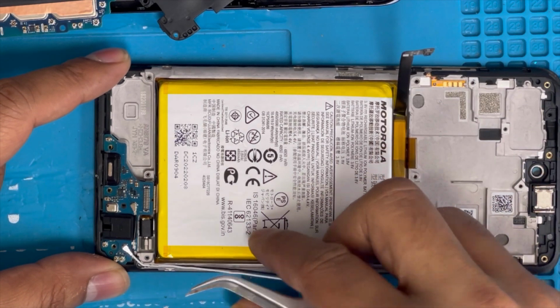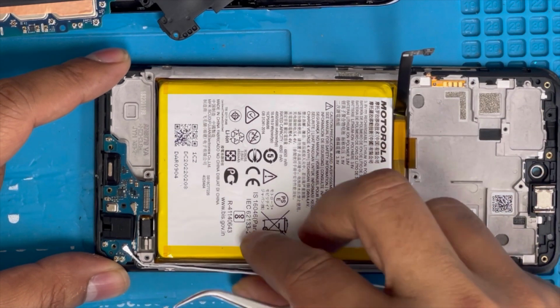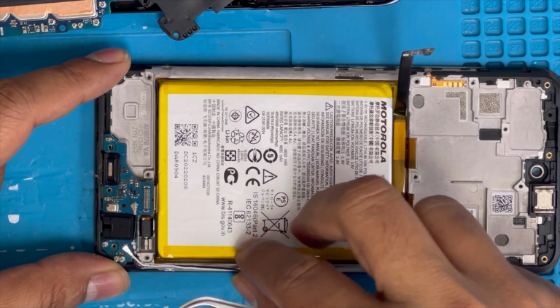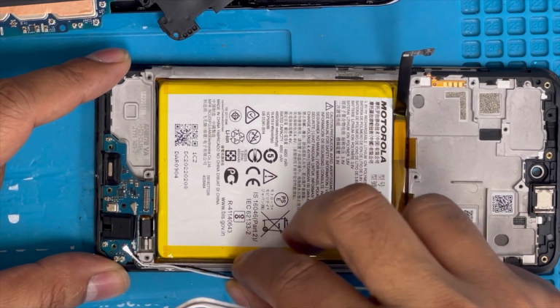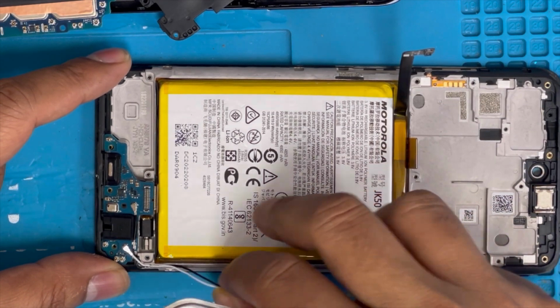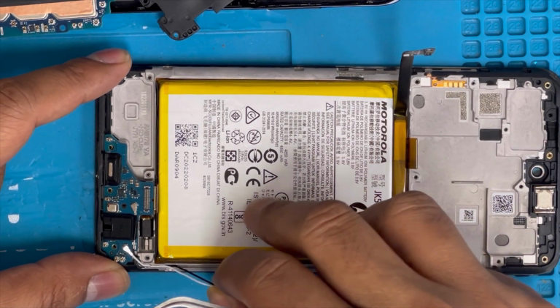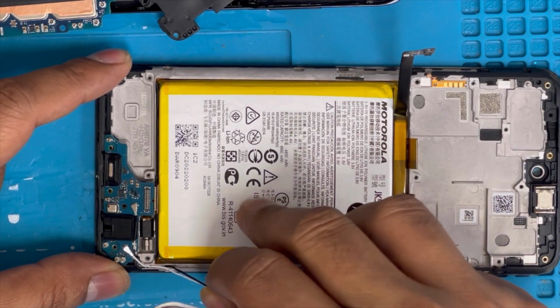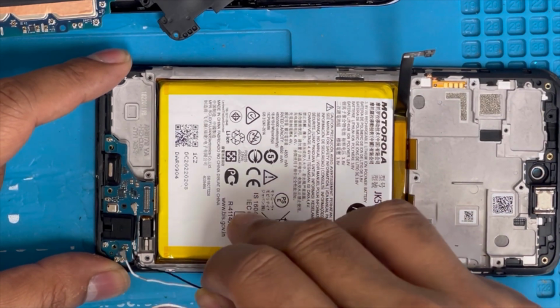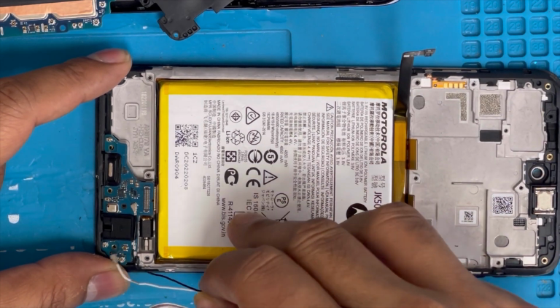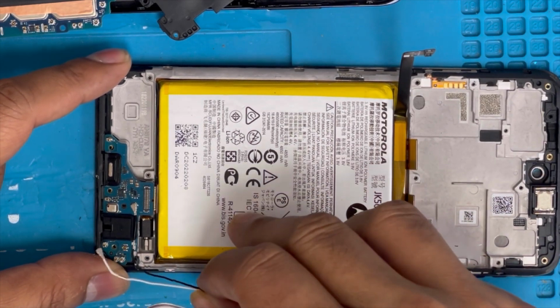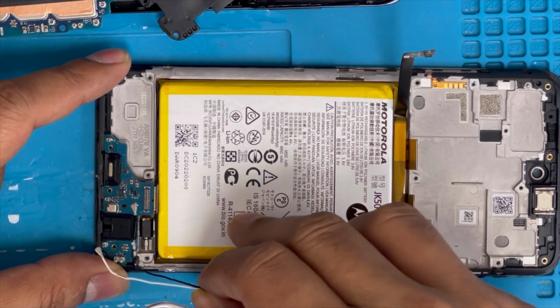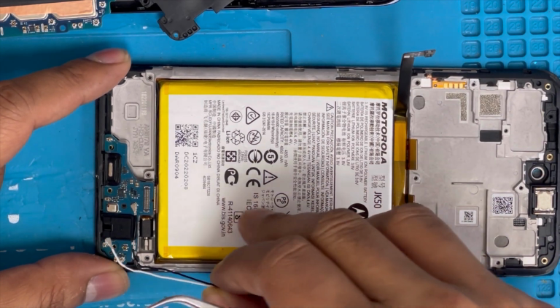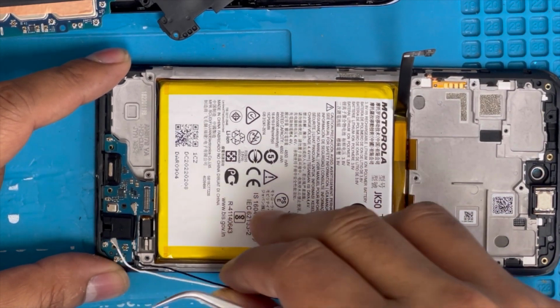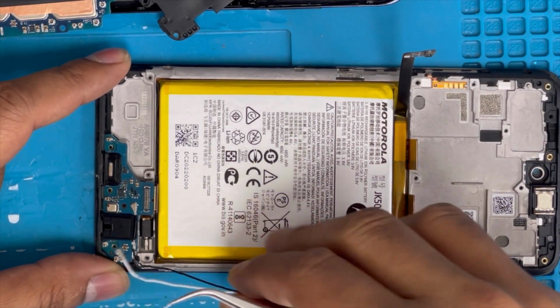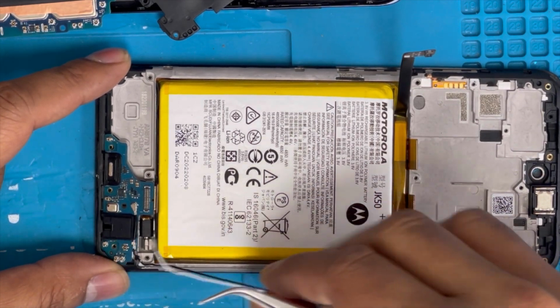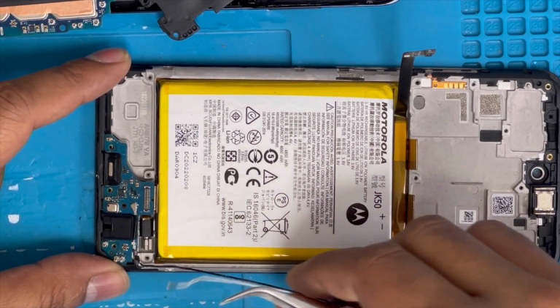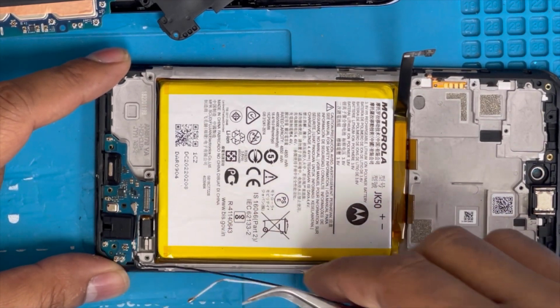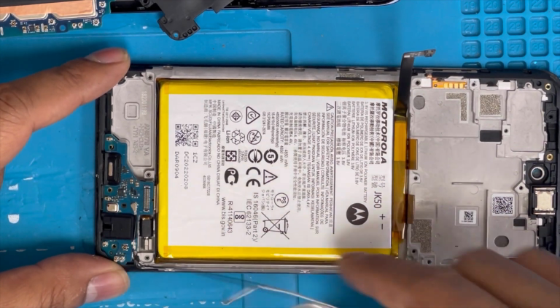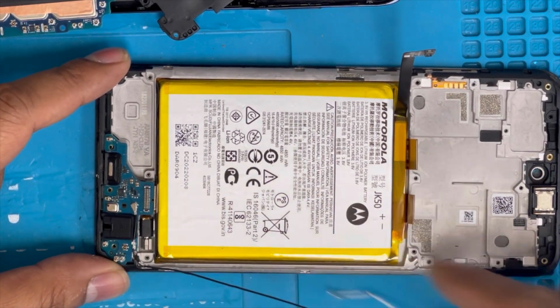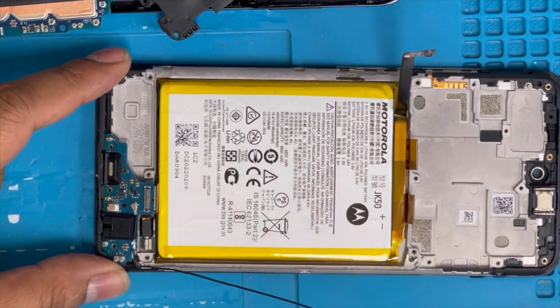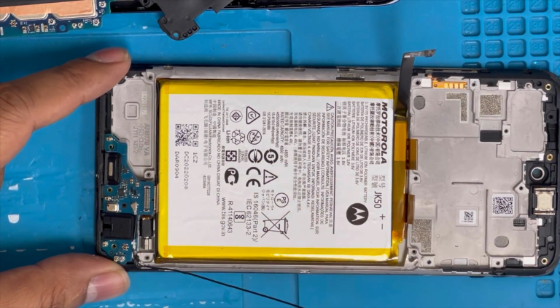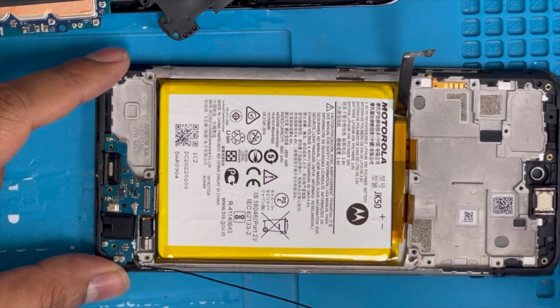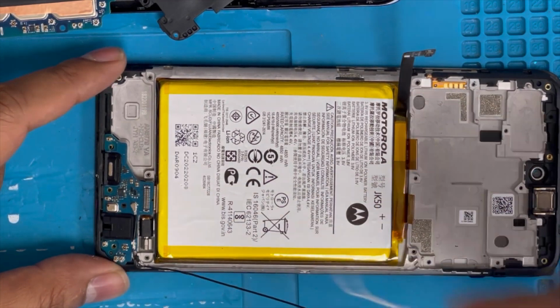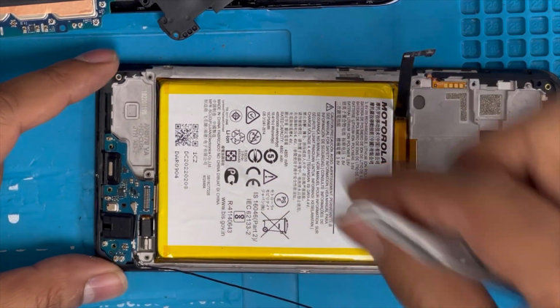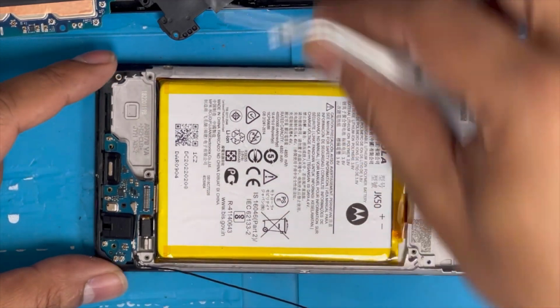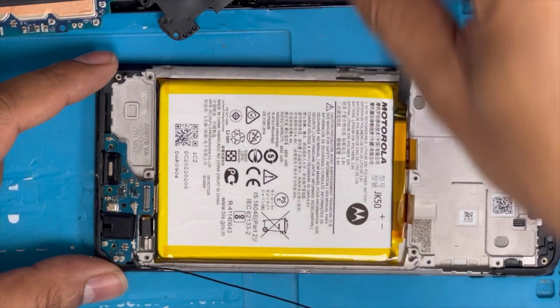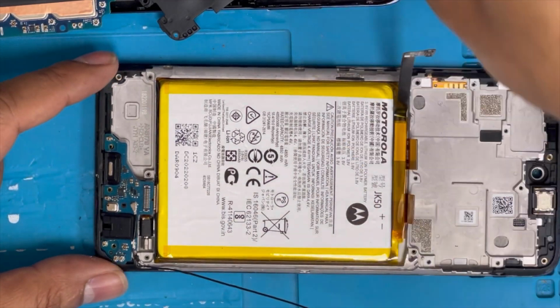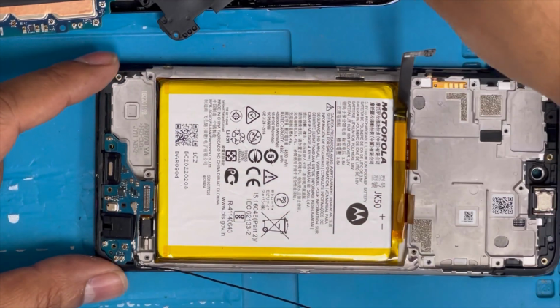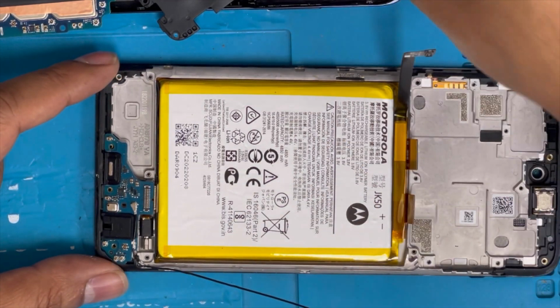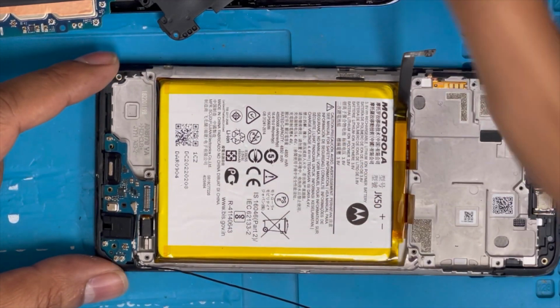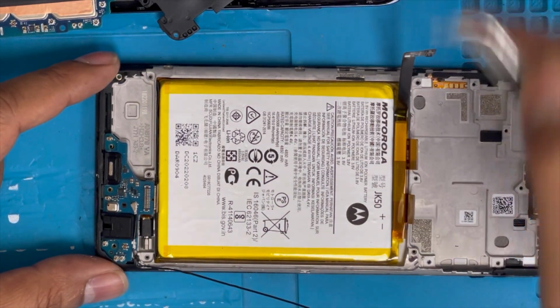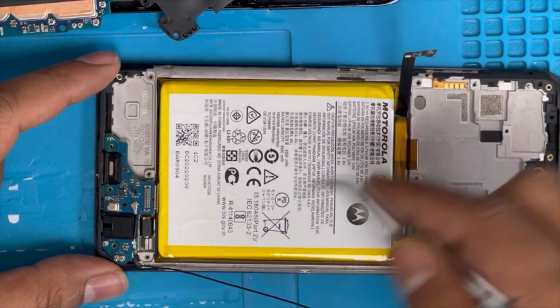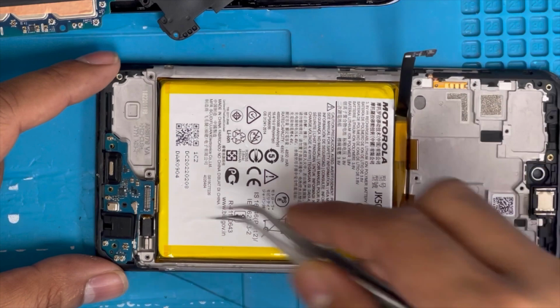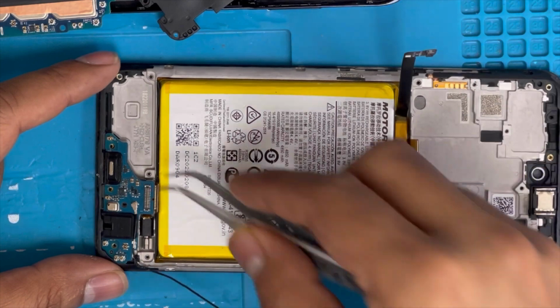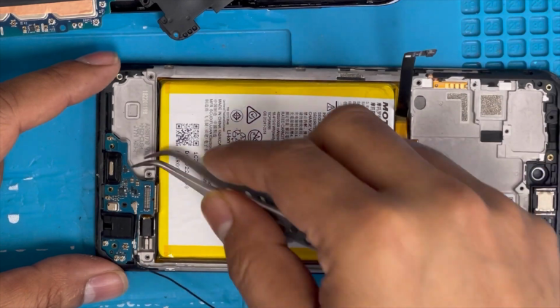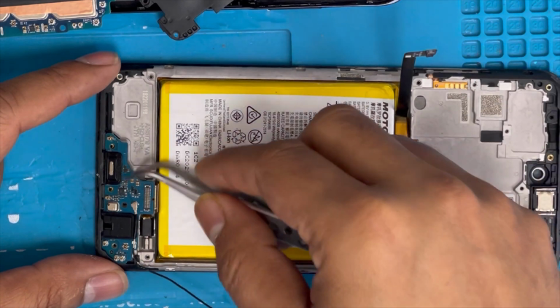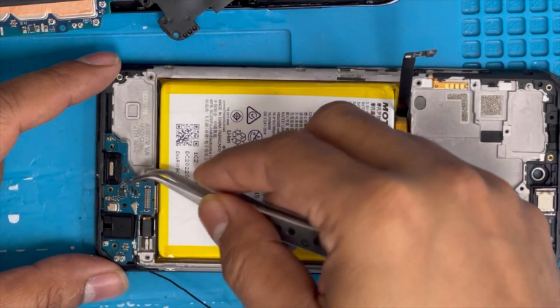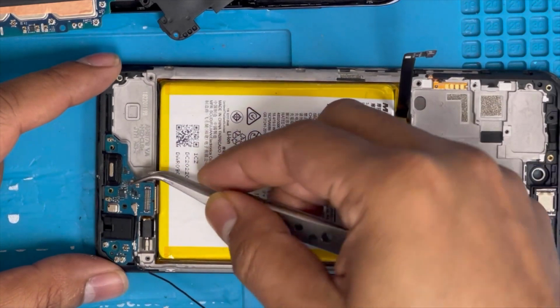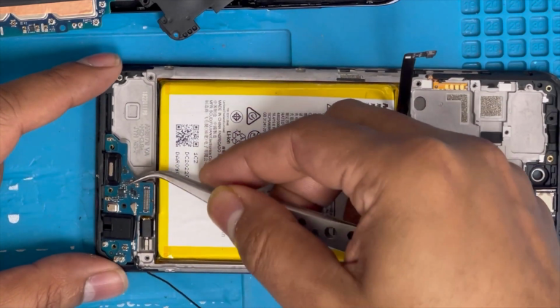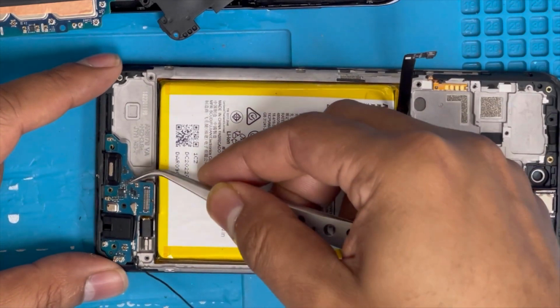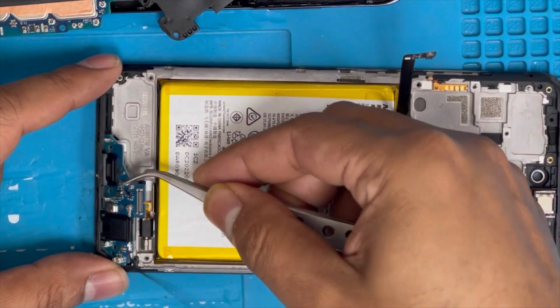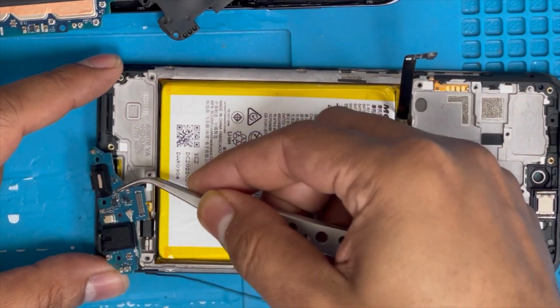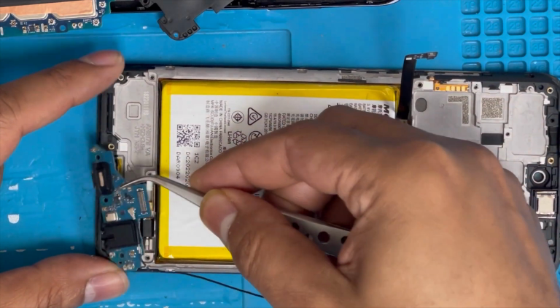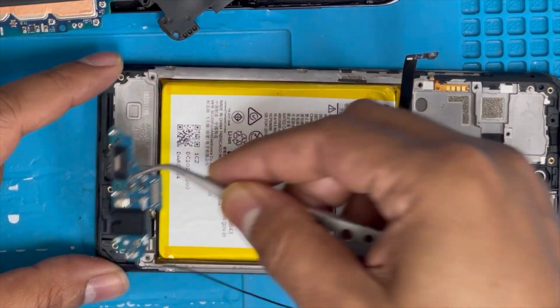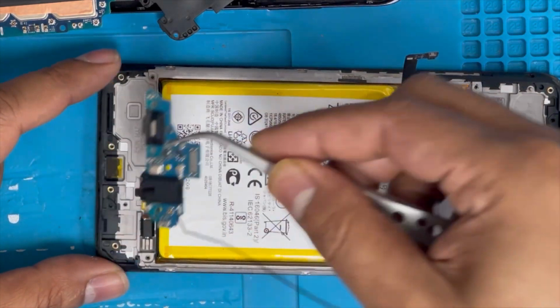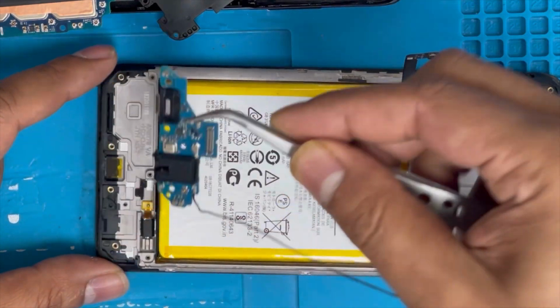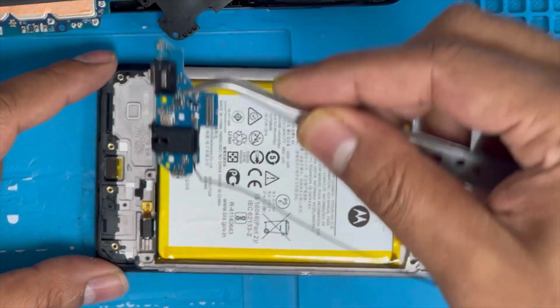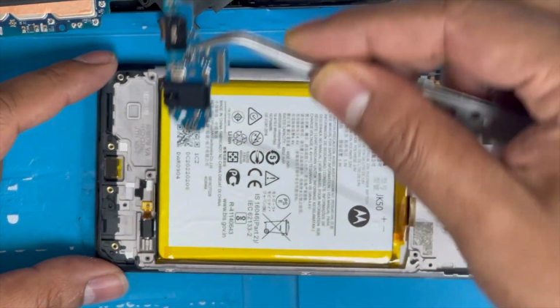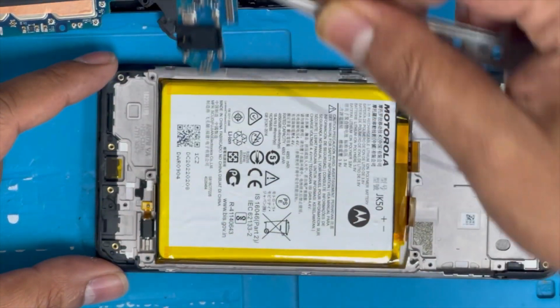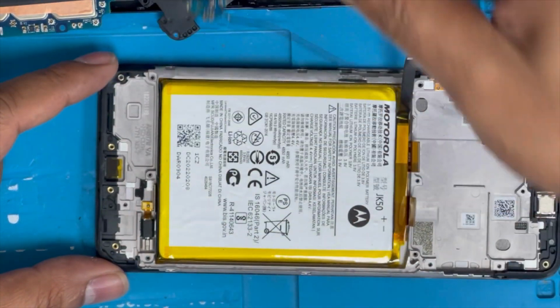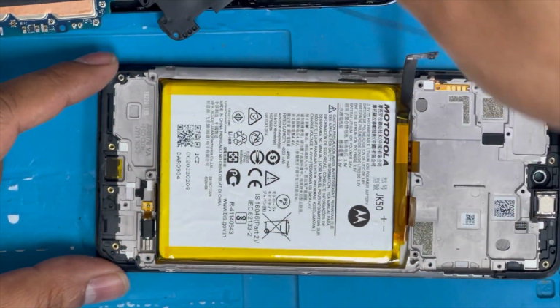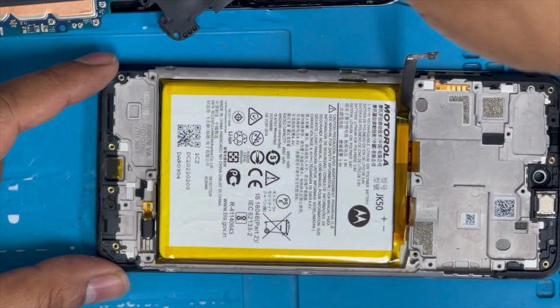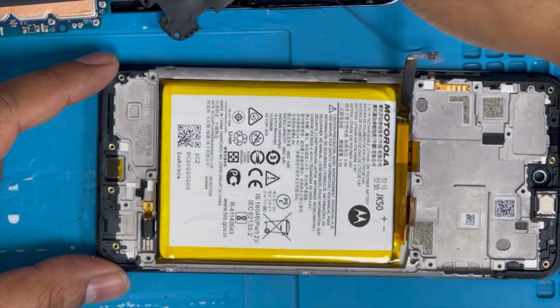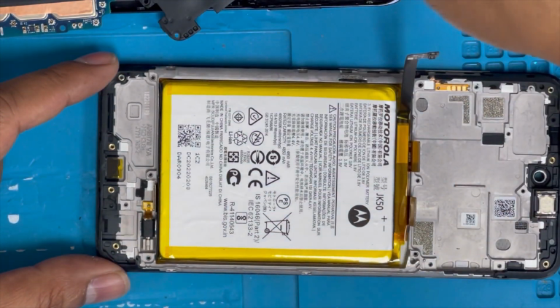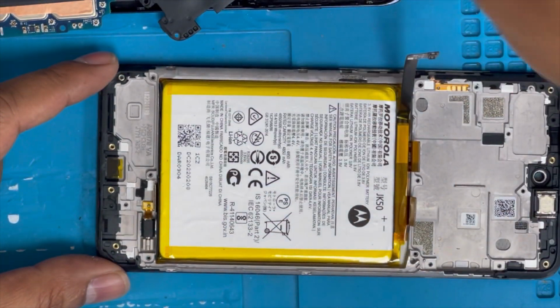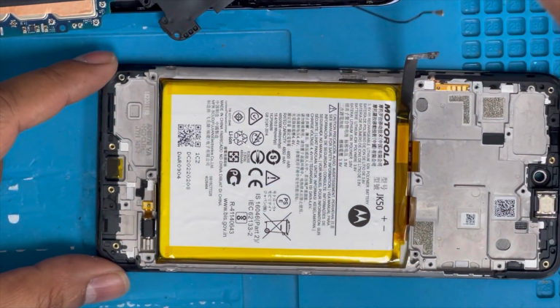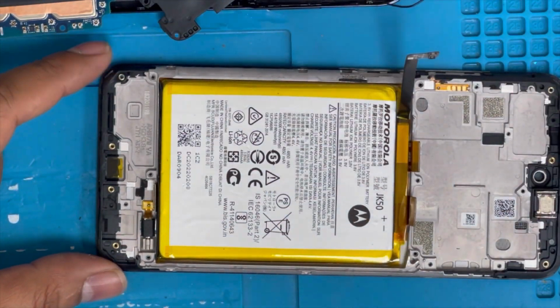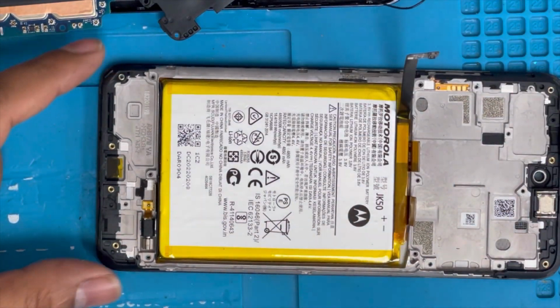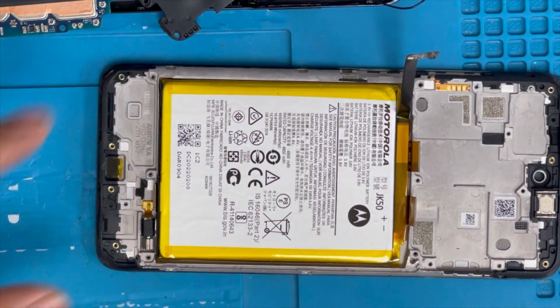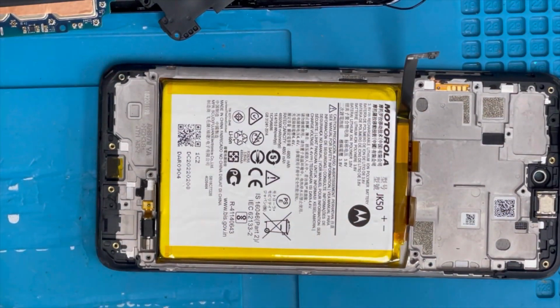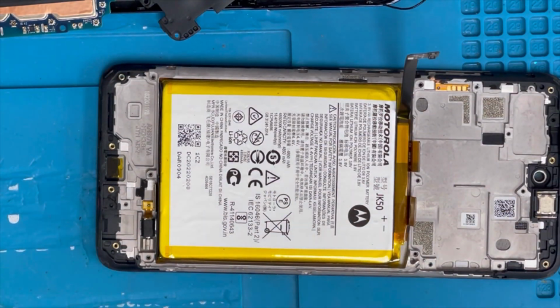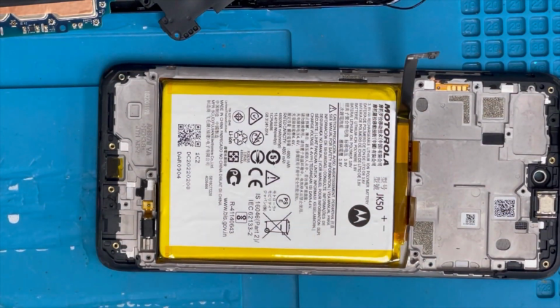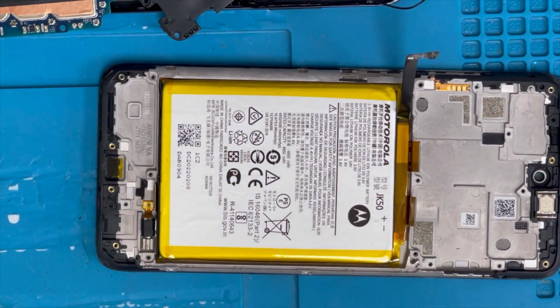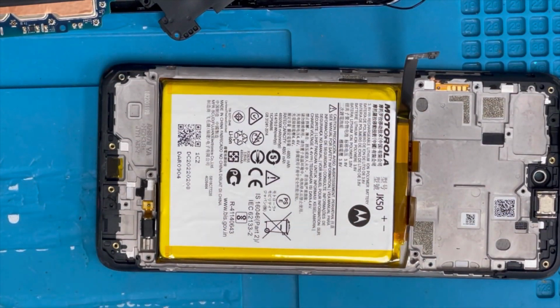We're gonna remove the charging port. Here is the charging port — removed.